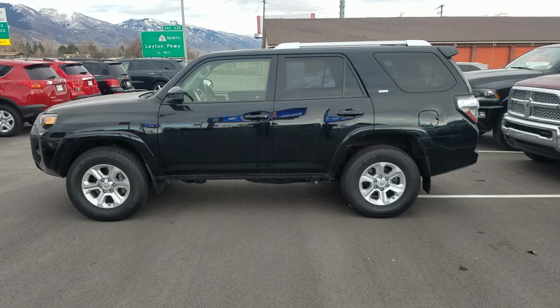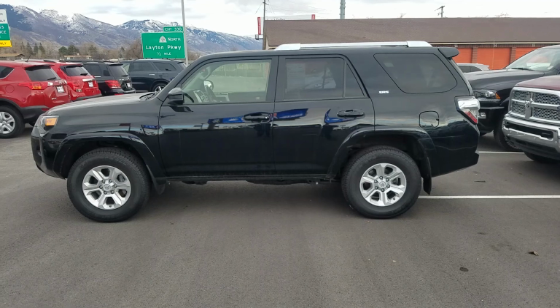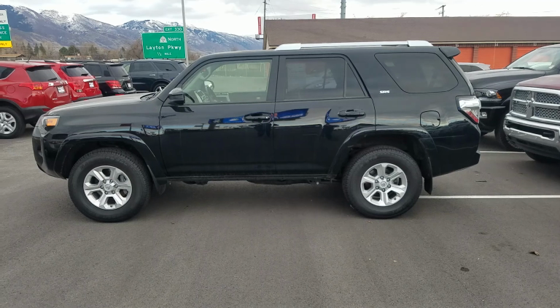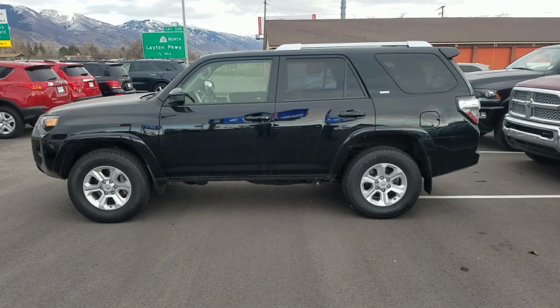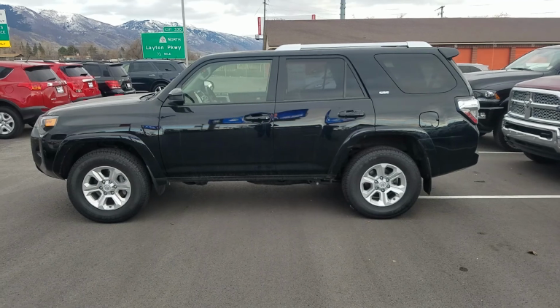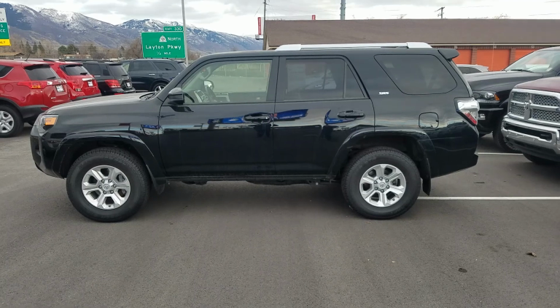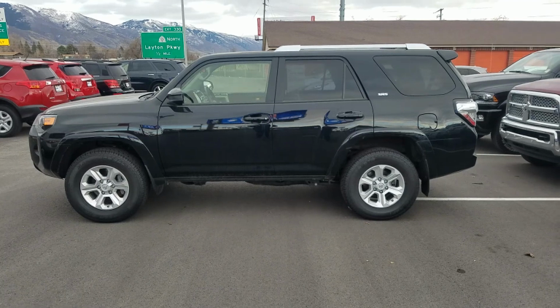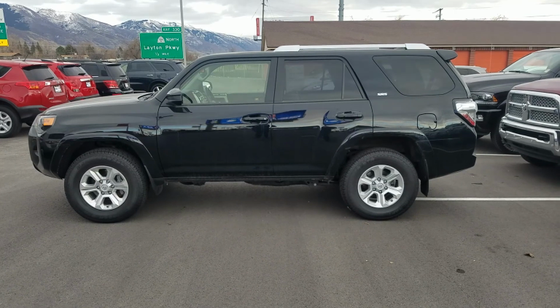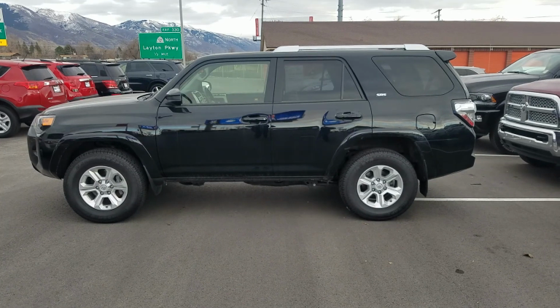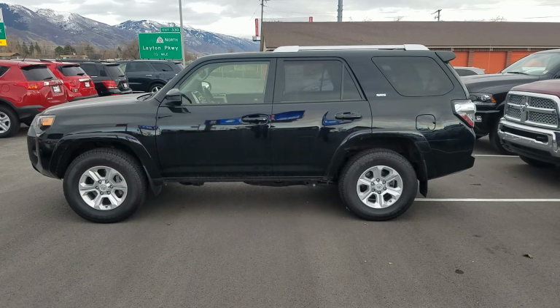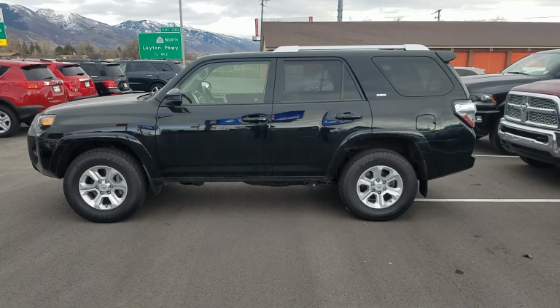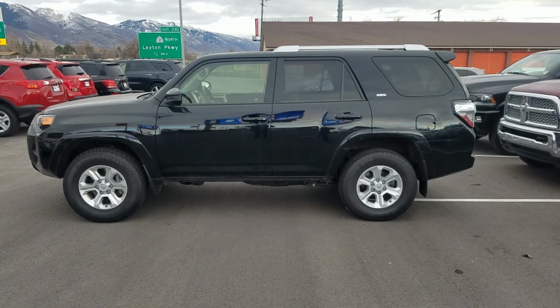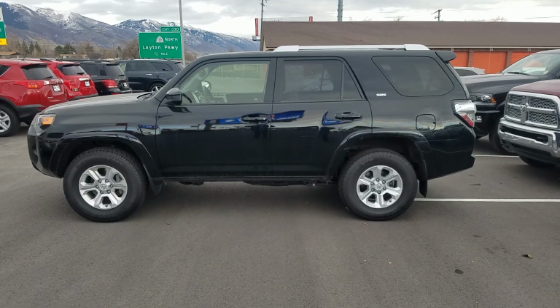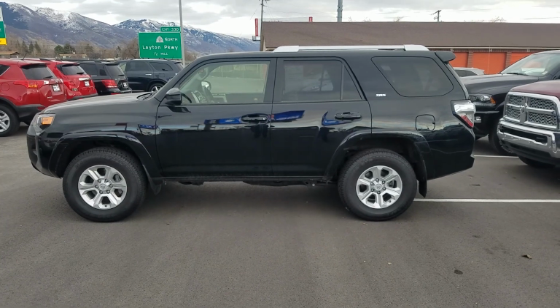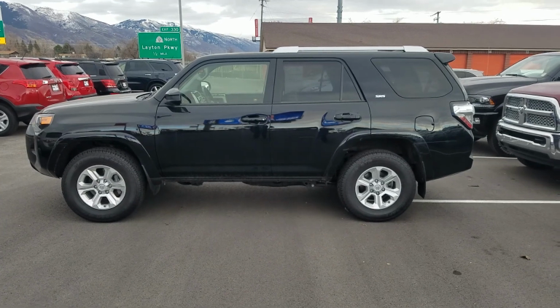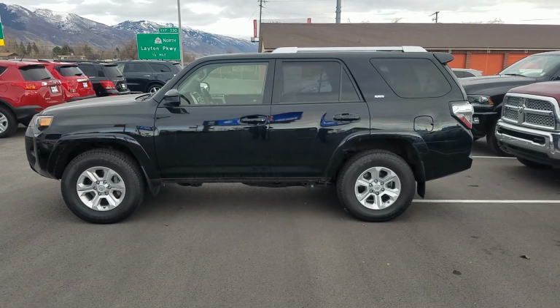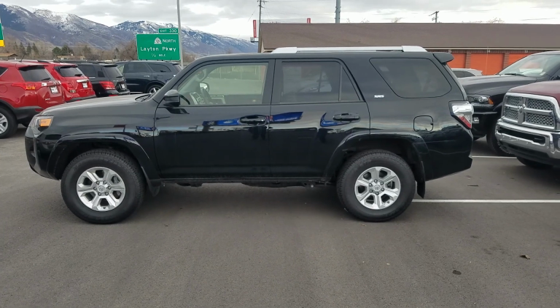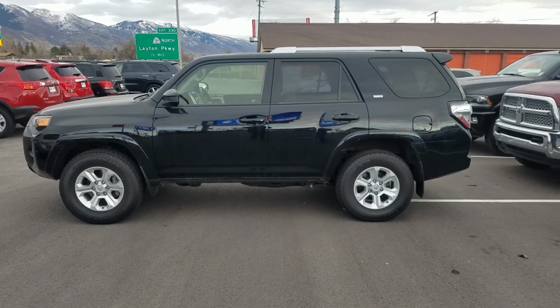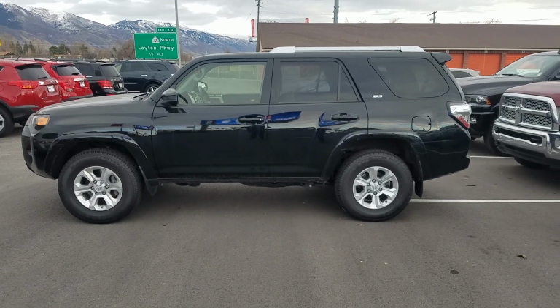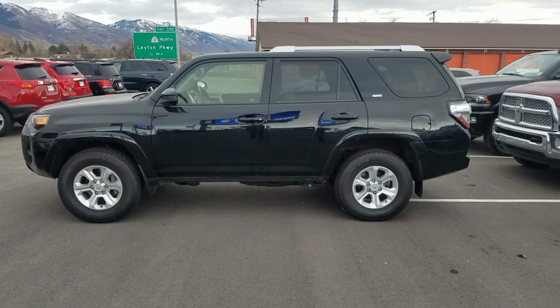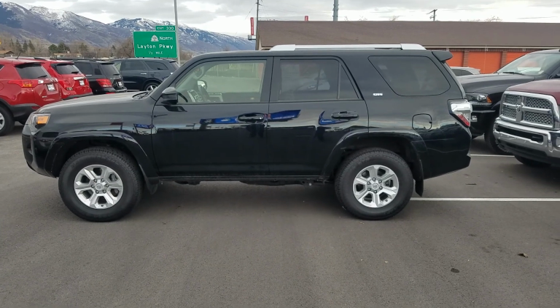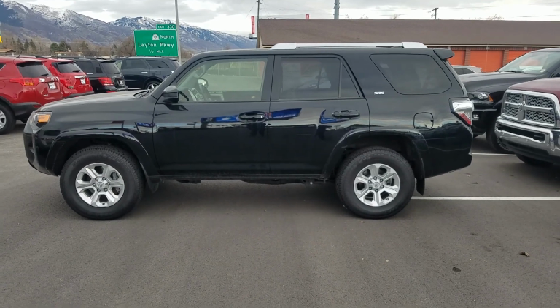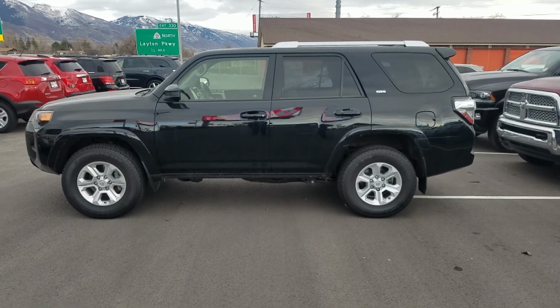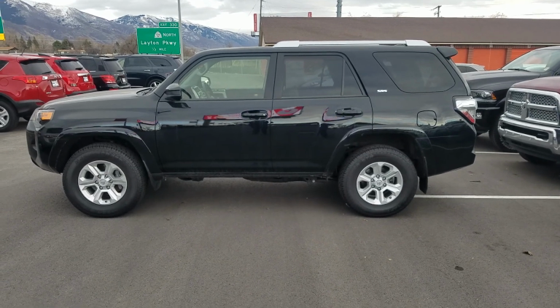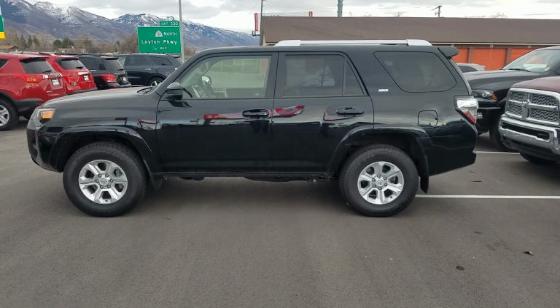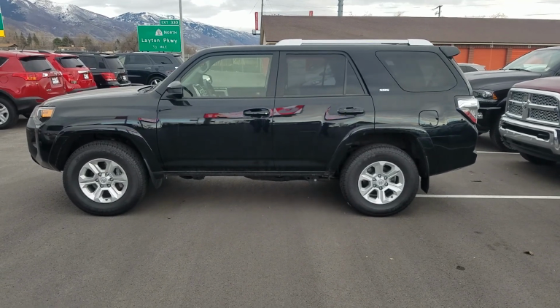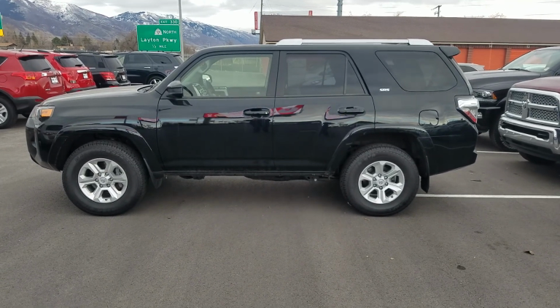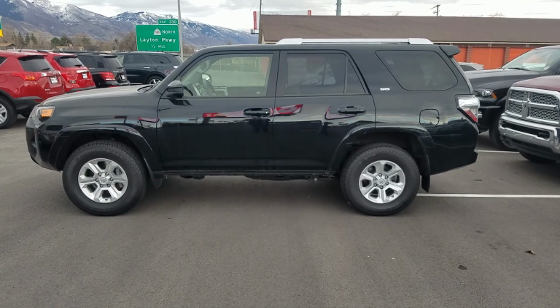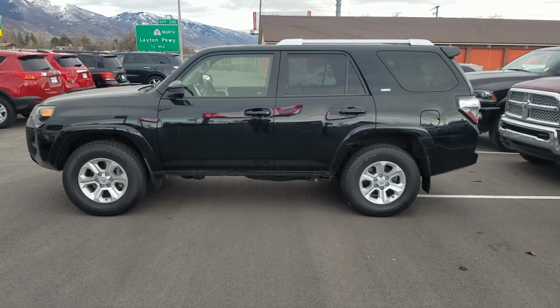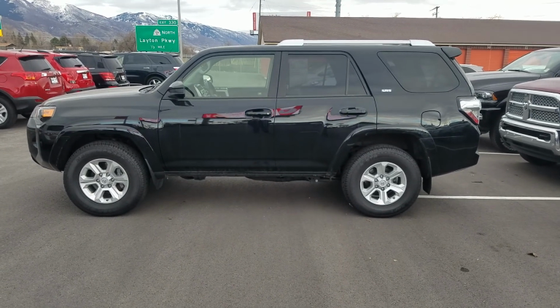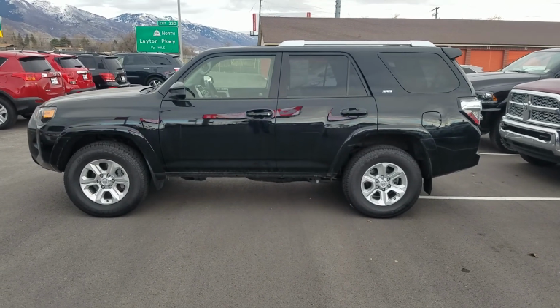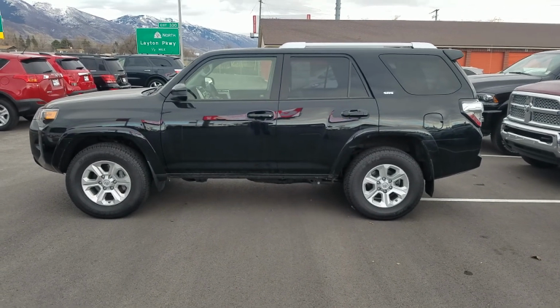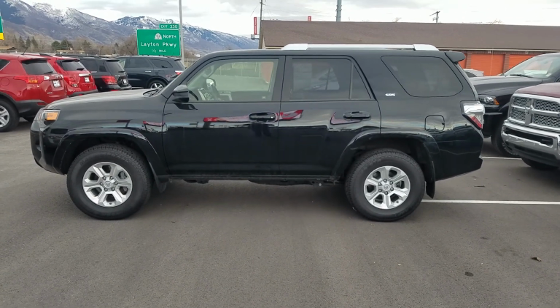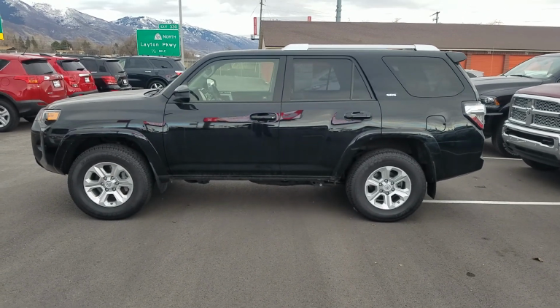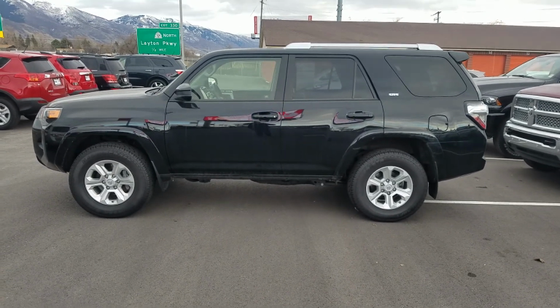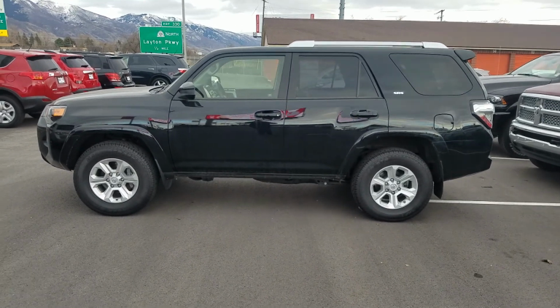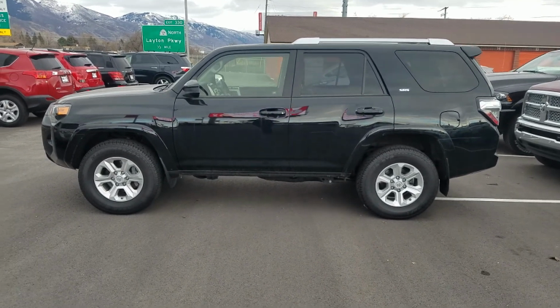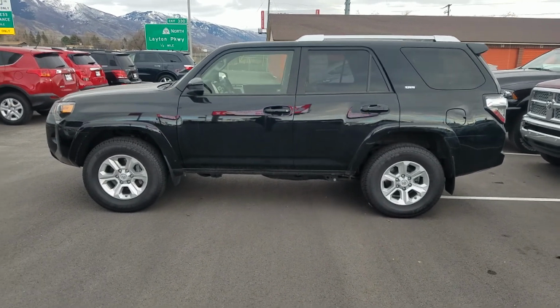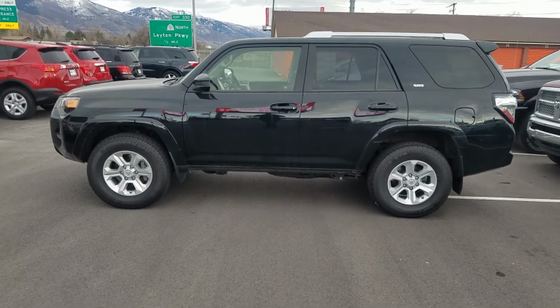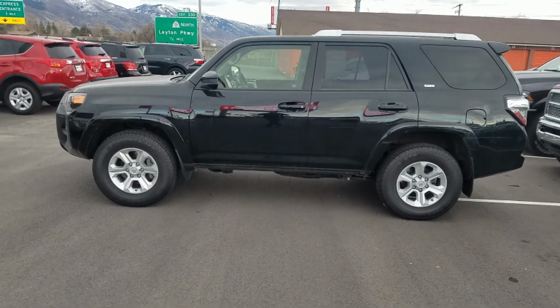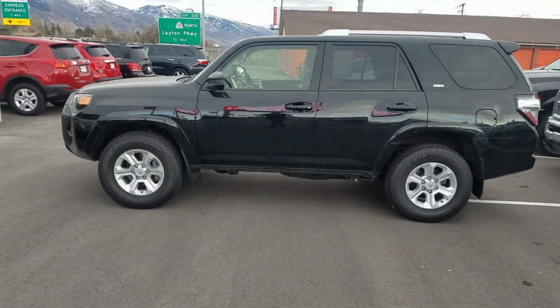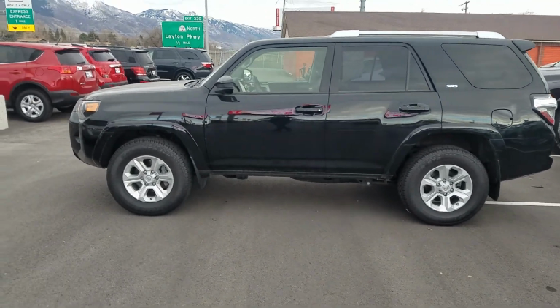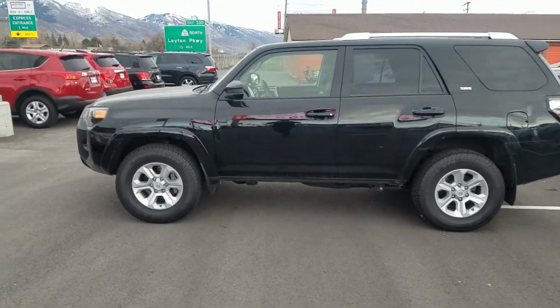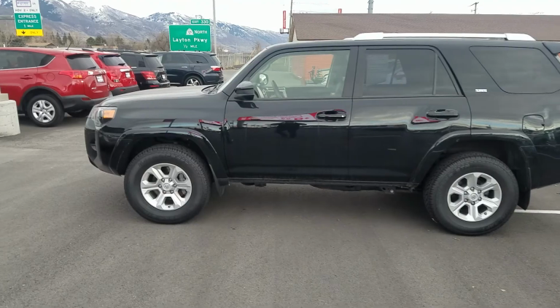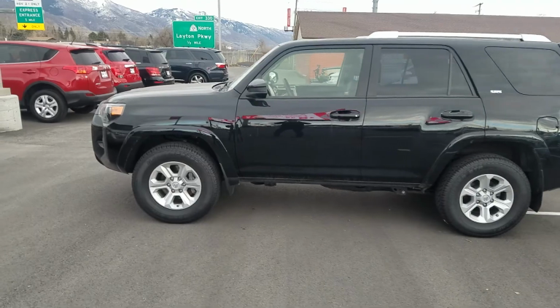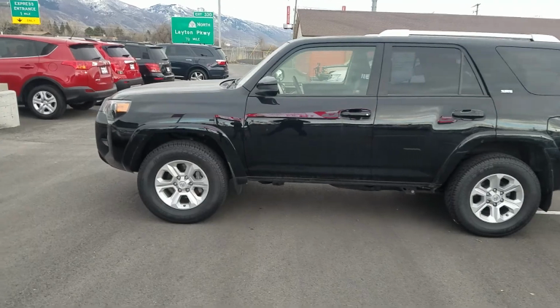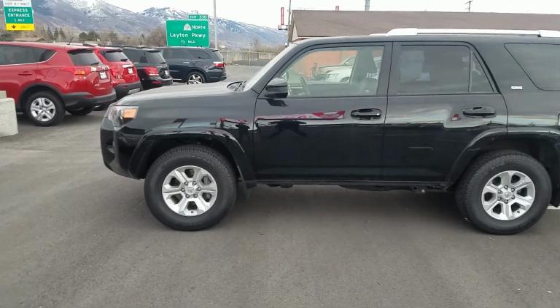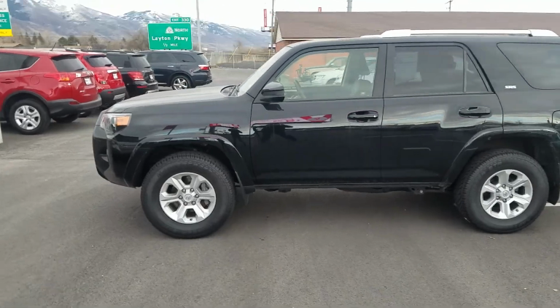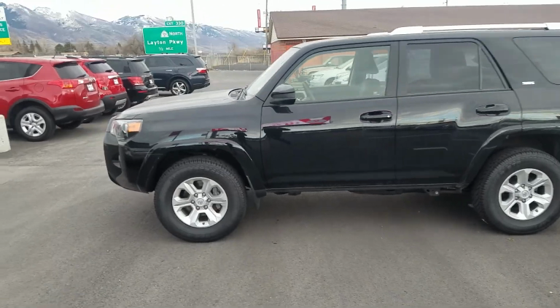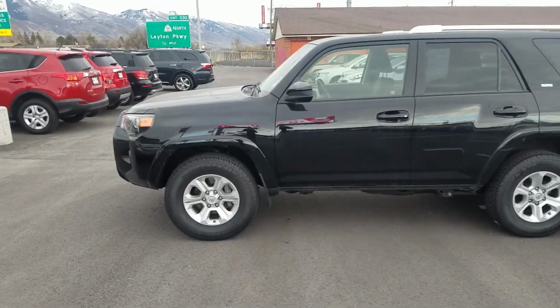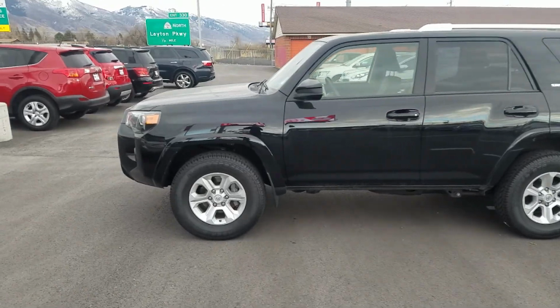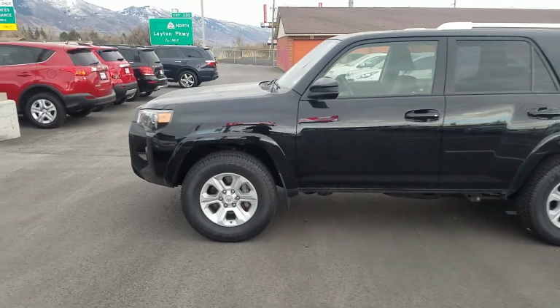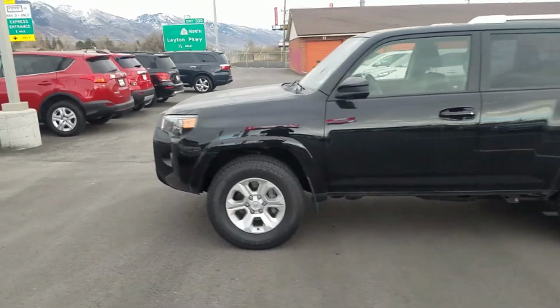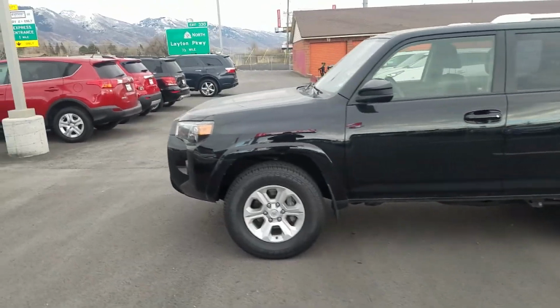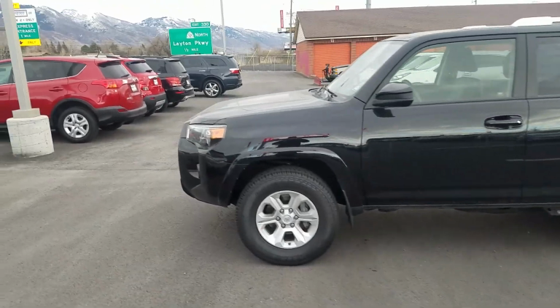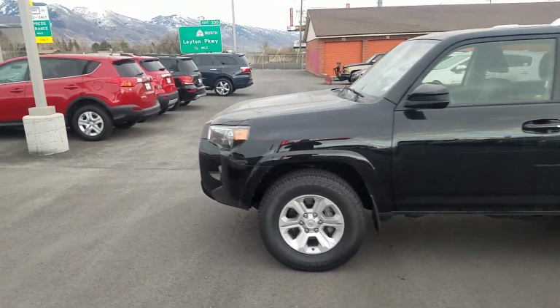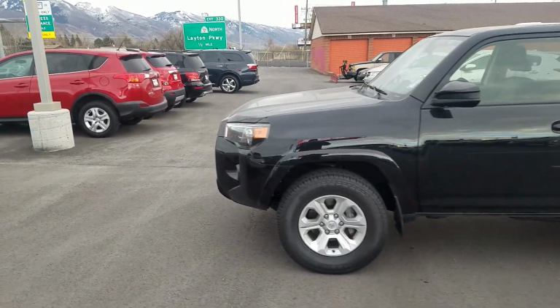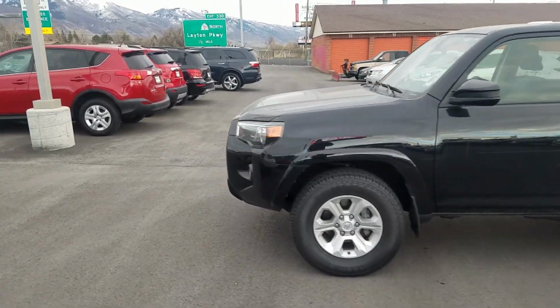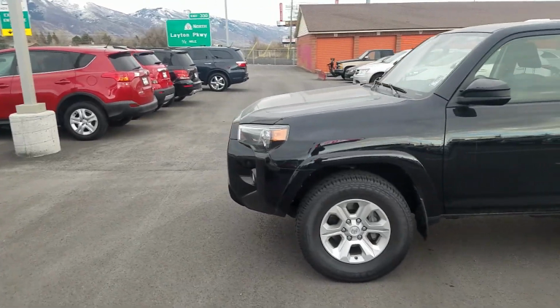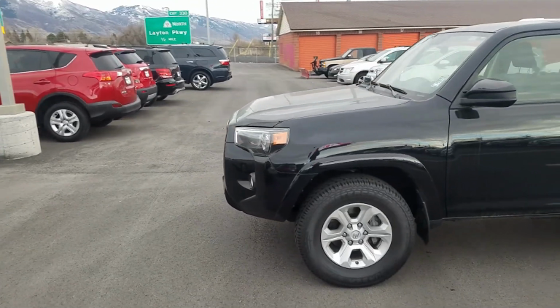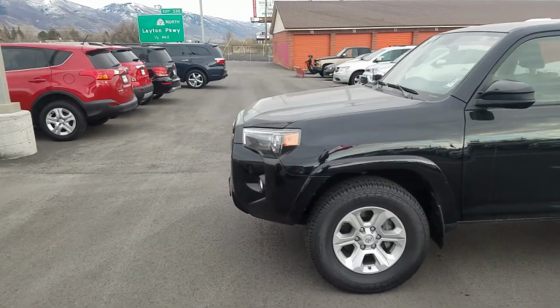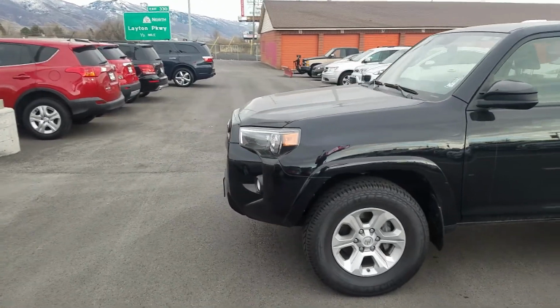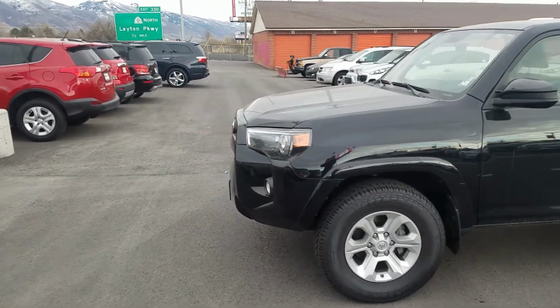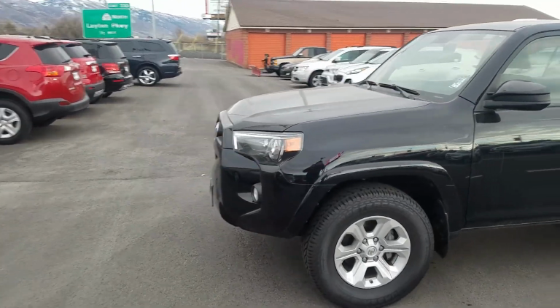Hey, it's Kyle over at Yunkie of Leighton. Just wanted to give you a quick look at our 2015 Toyota 4Runner. This one's been kept in great shape.